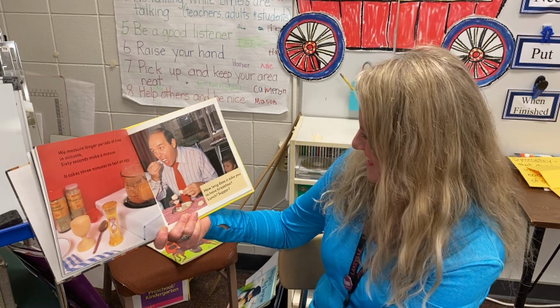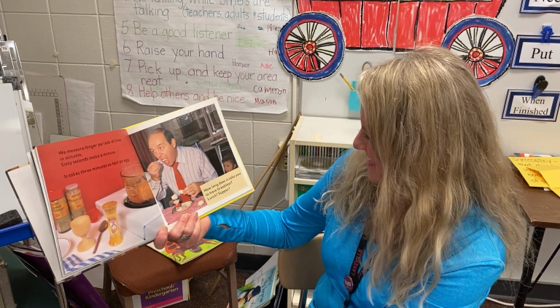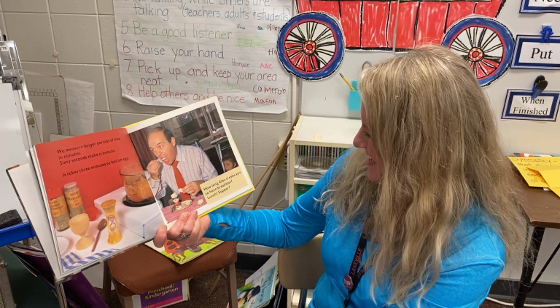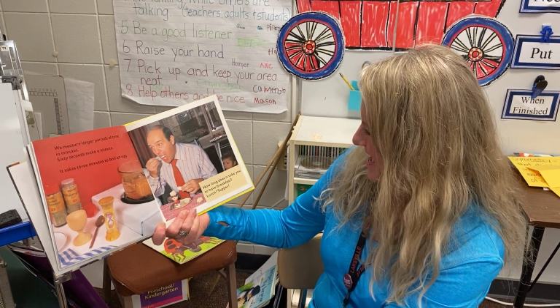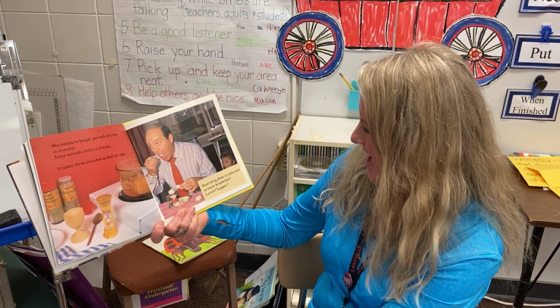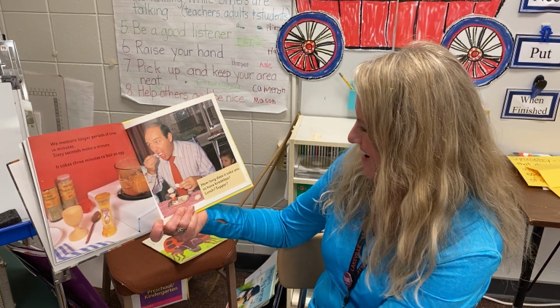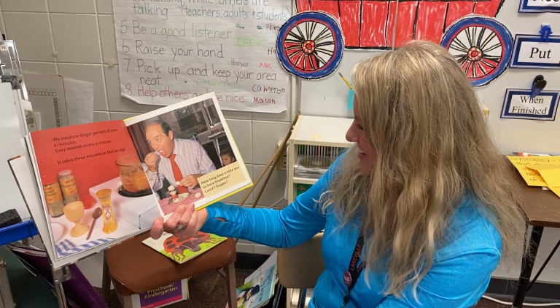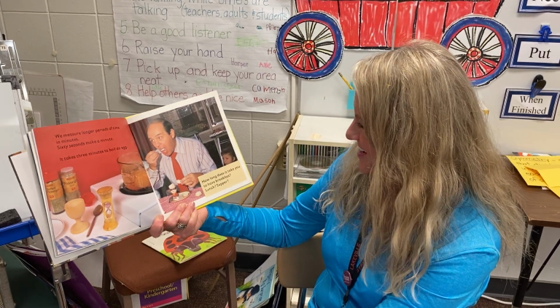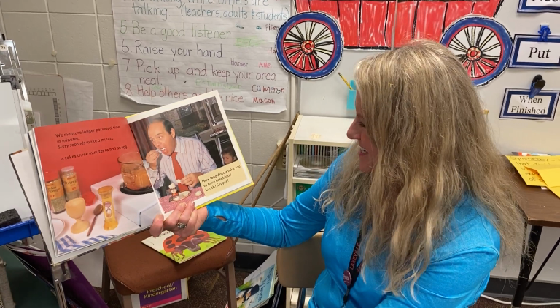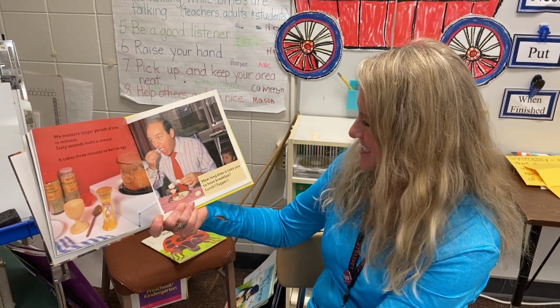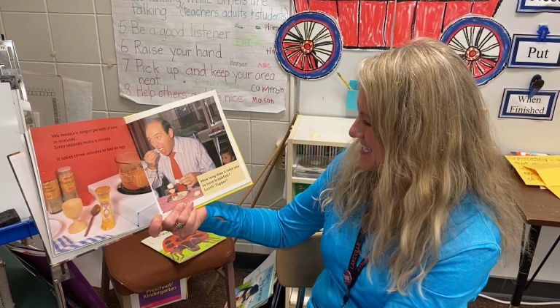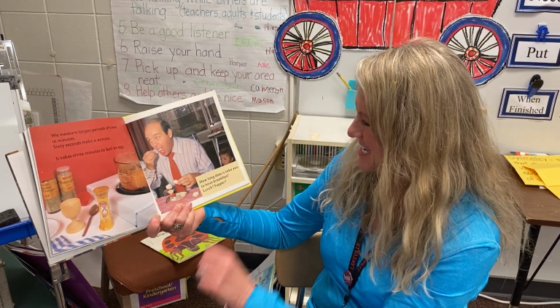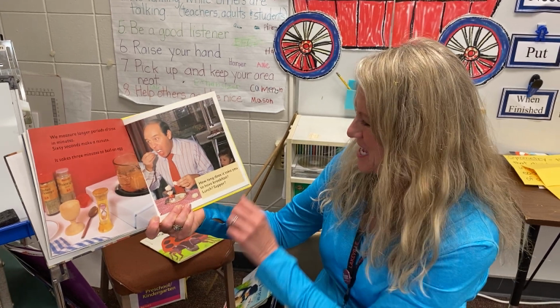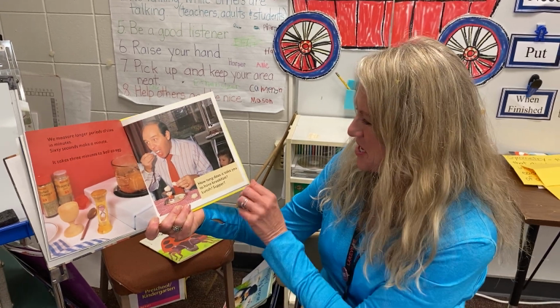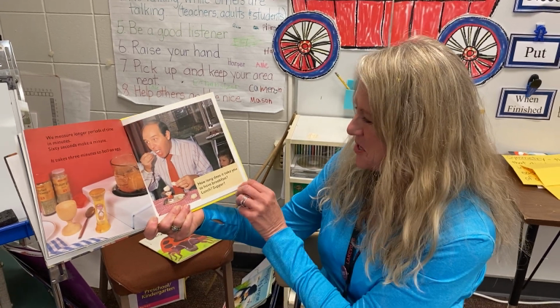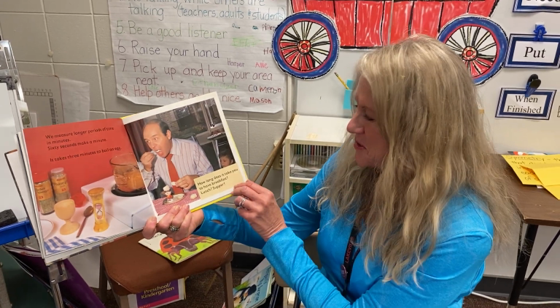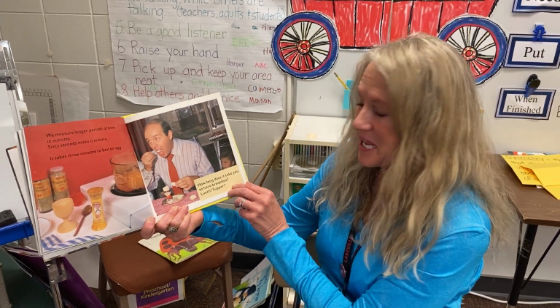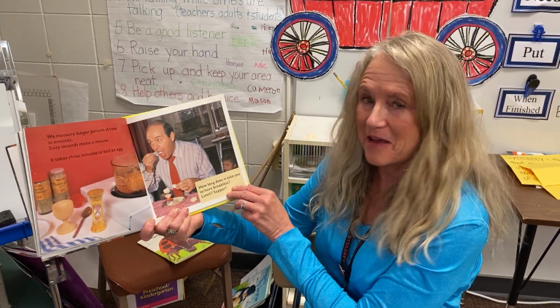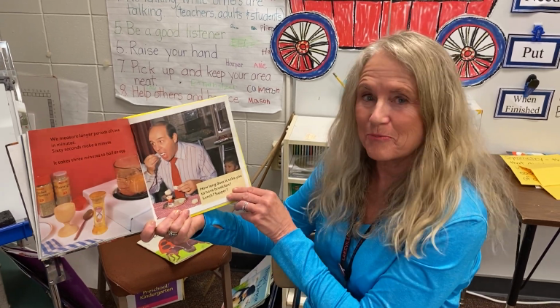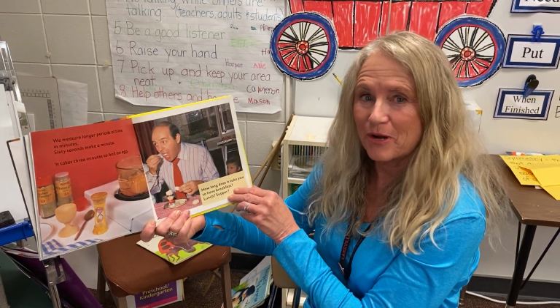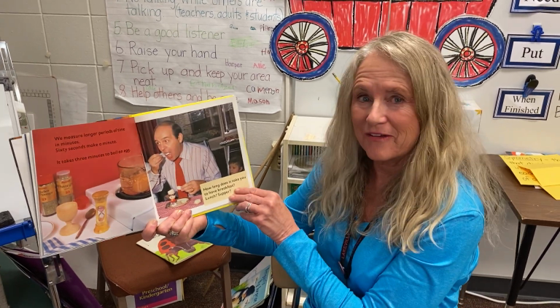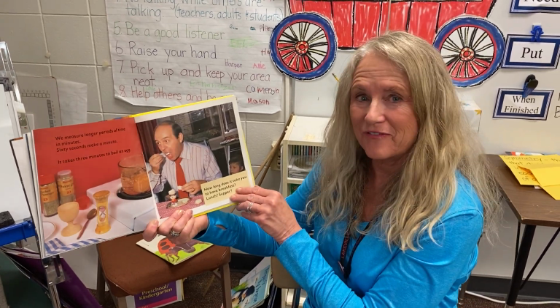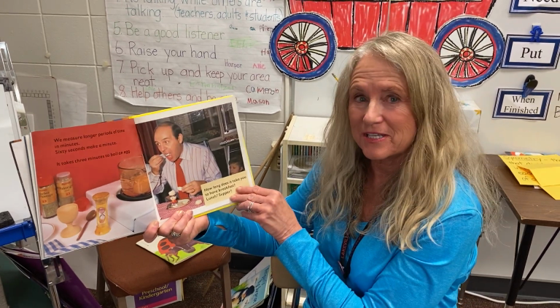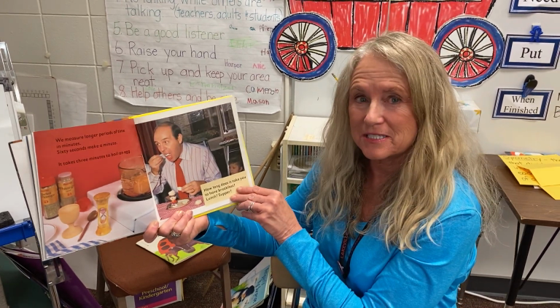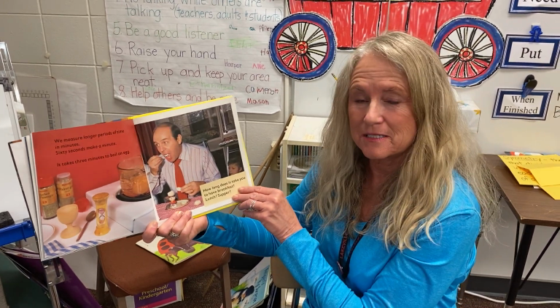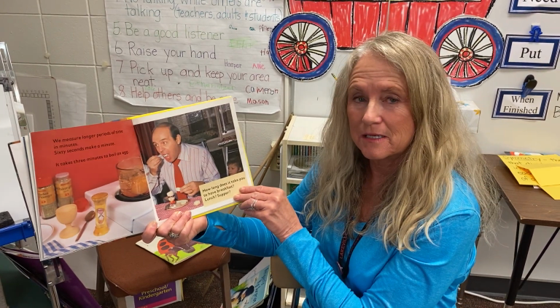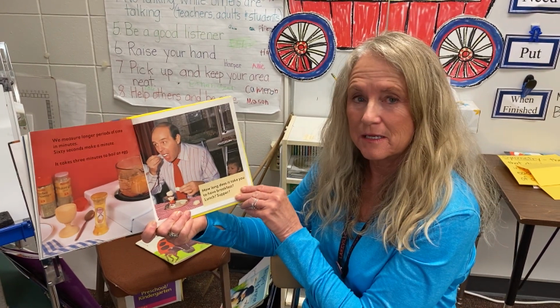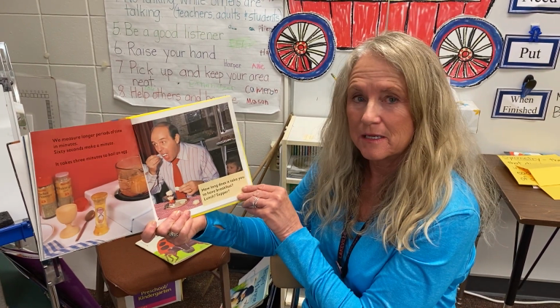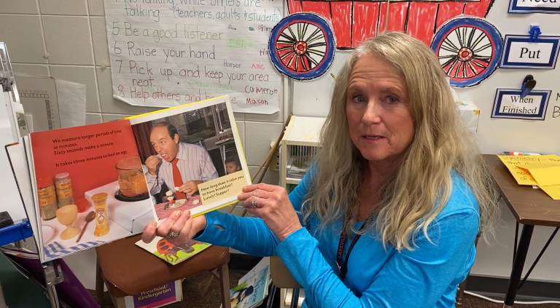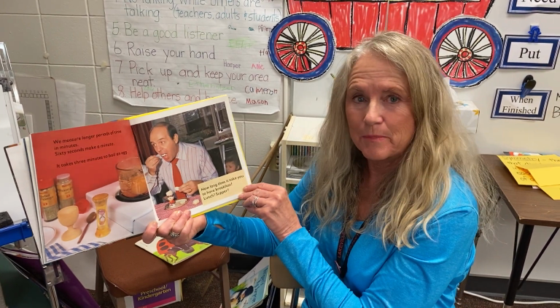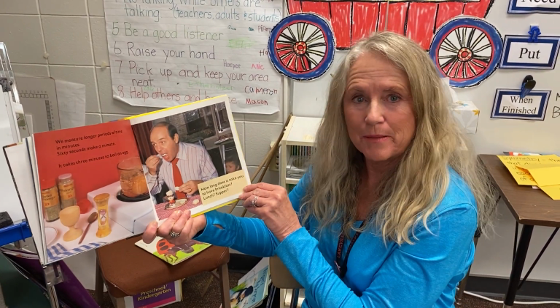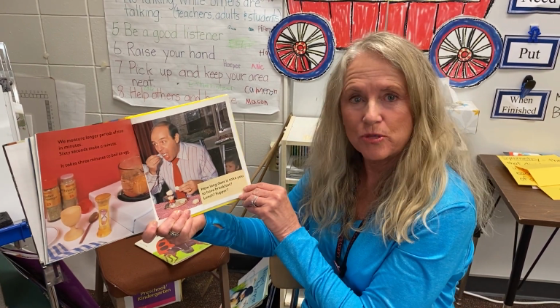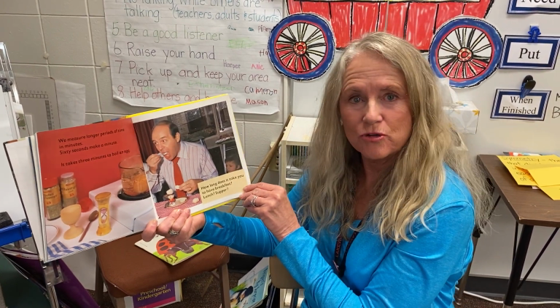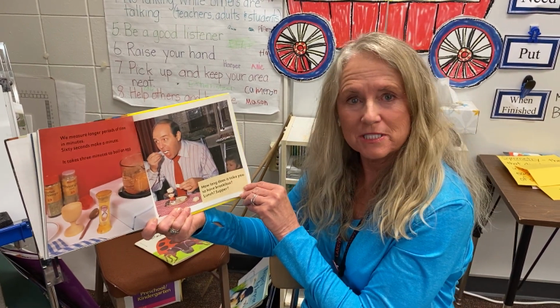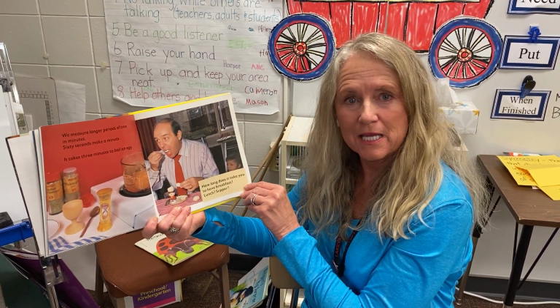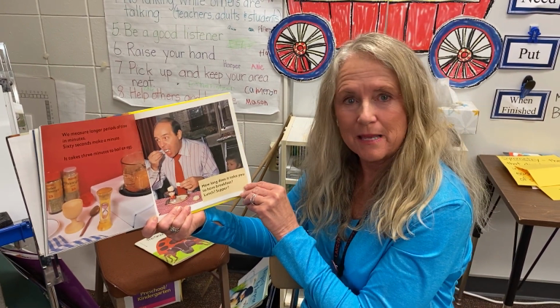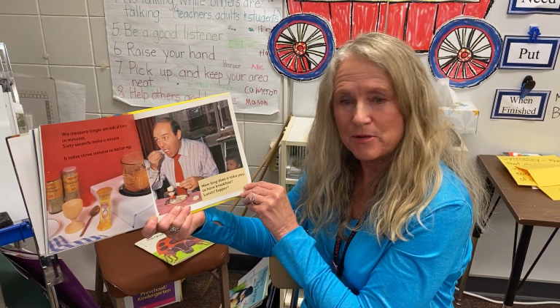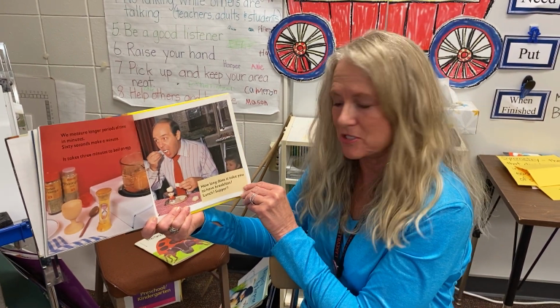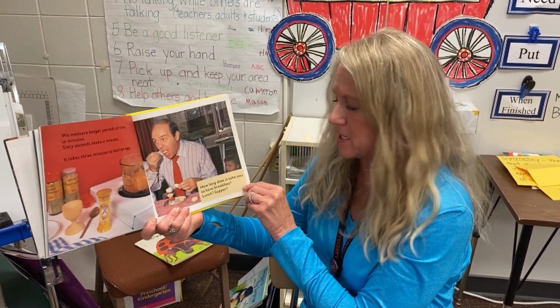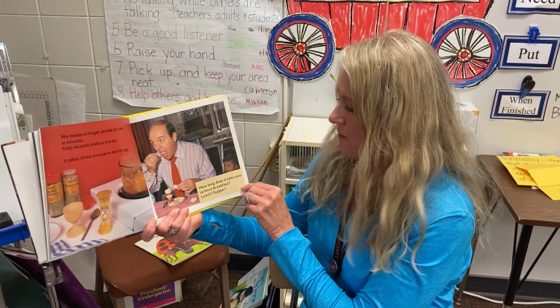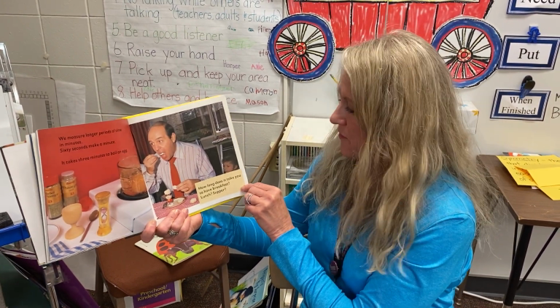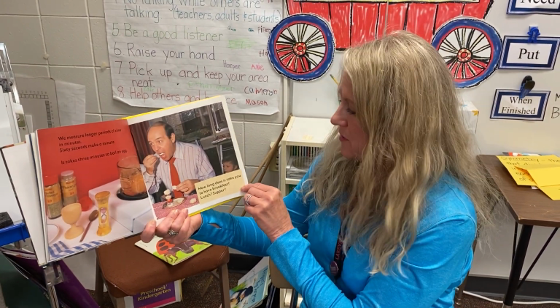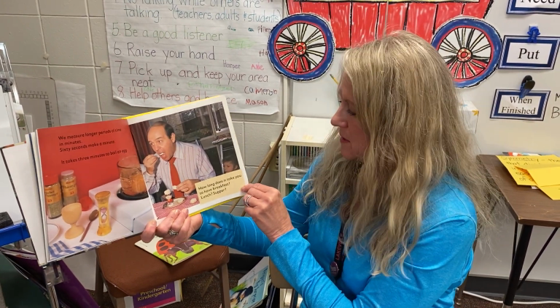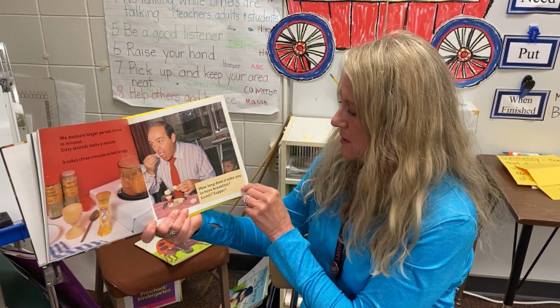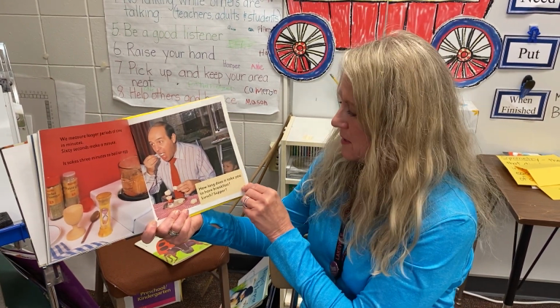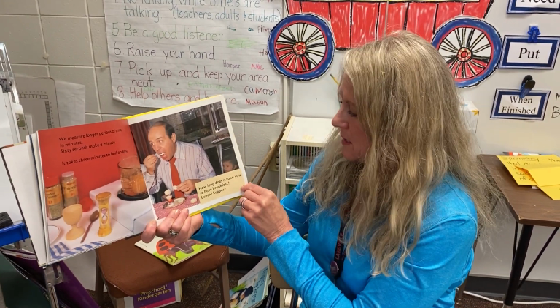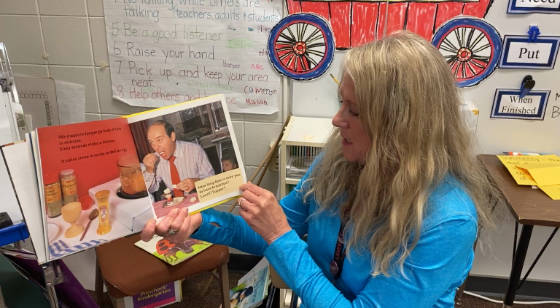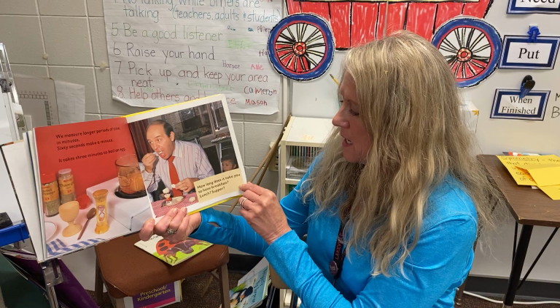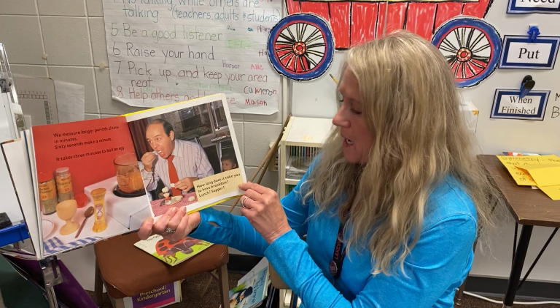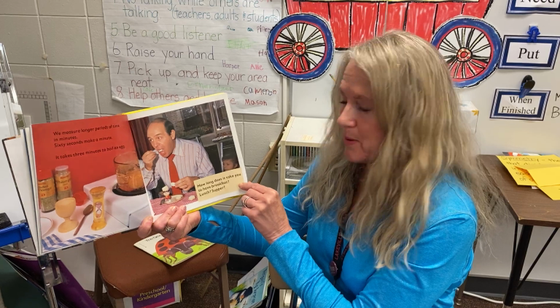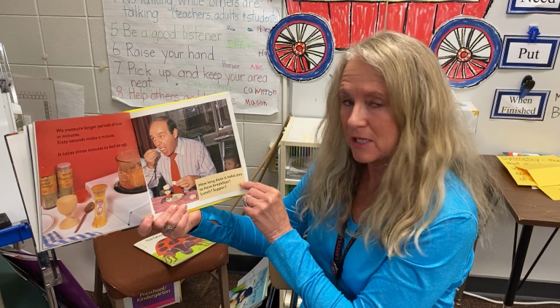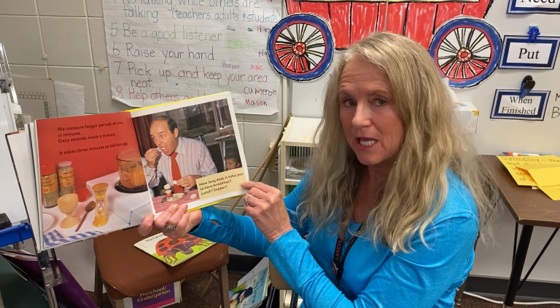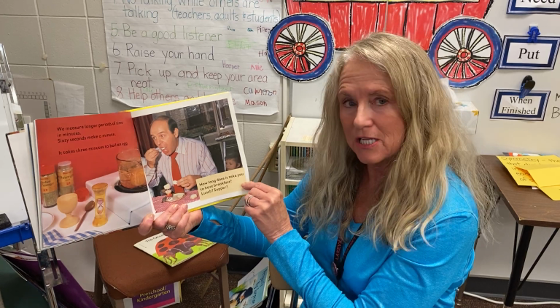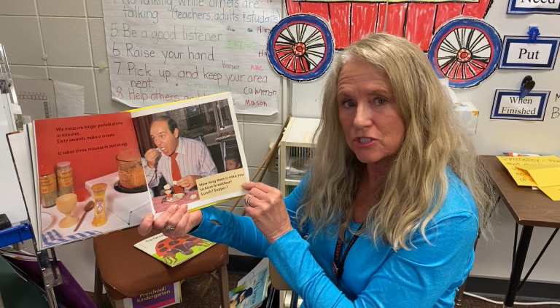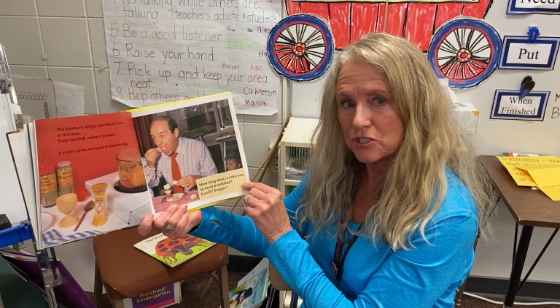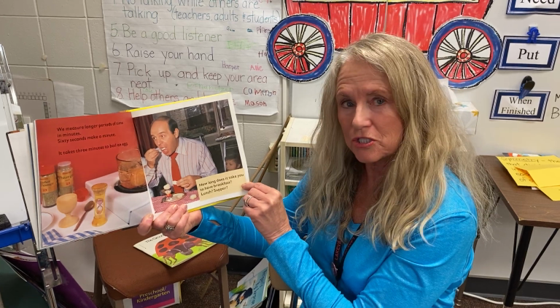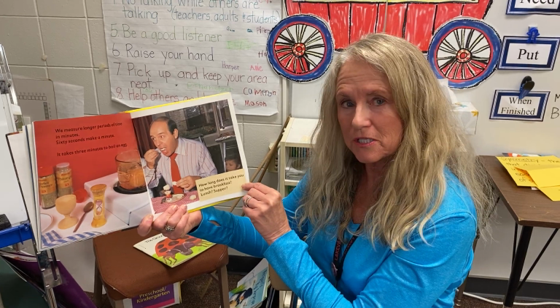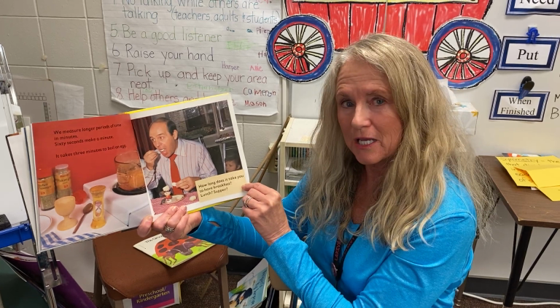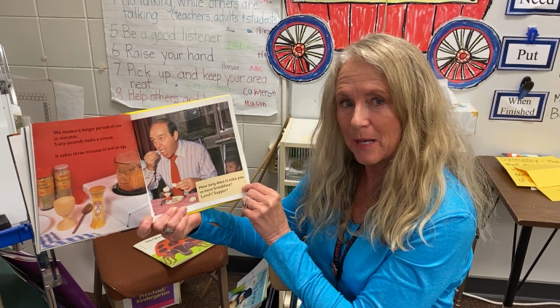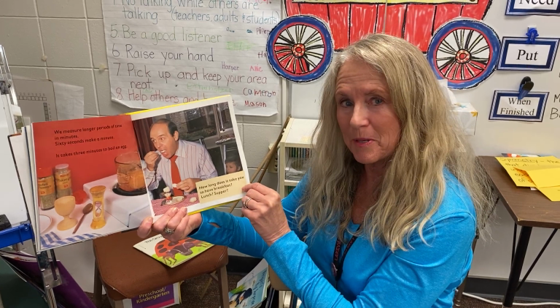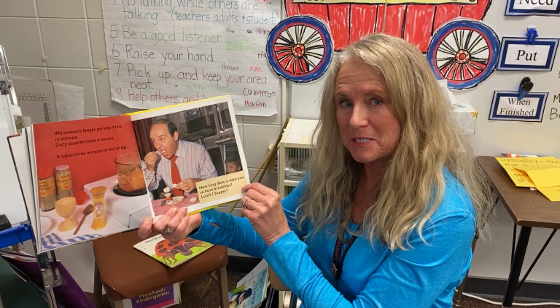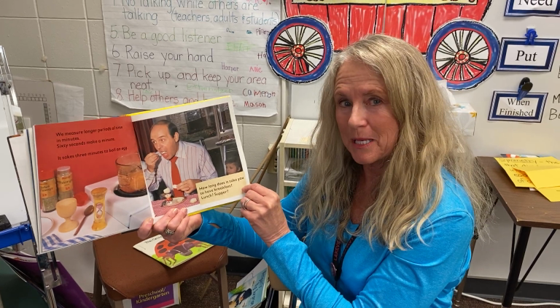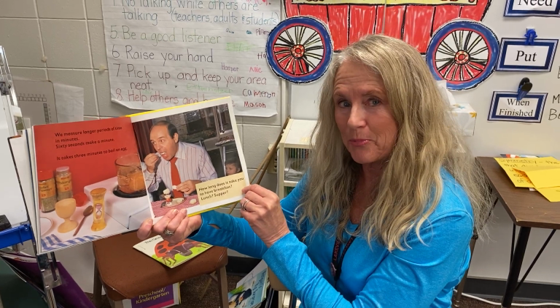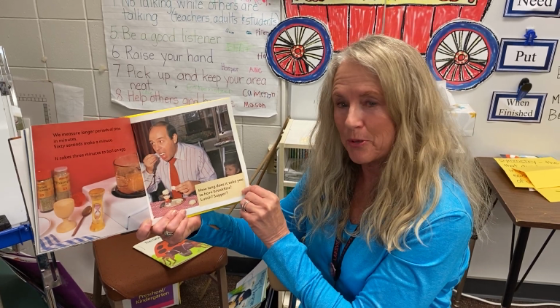How long does it take you to have breakfast? Maybe you could time yourself. How about lunch? How about supper?